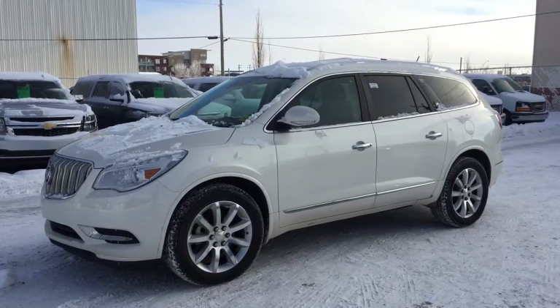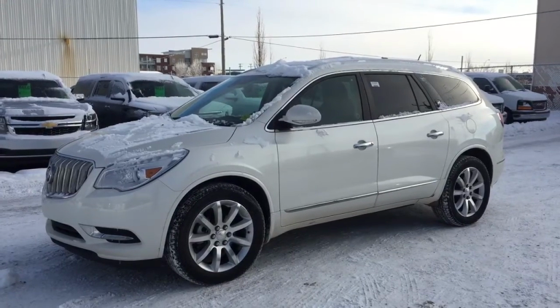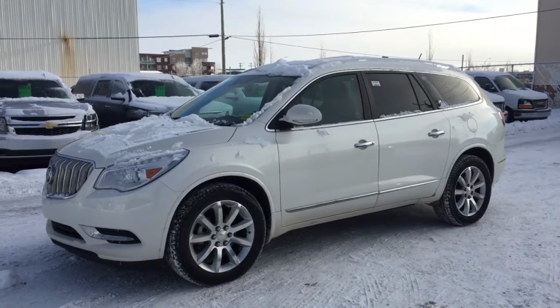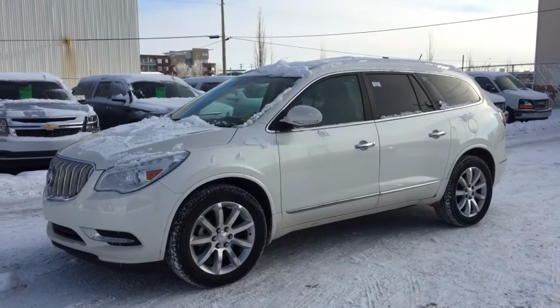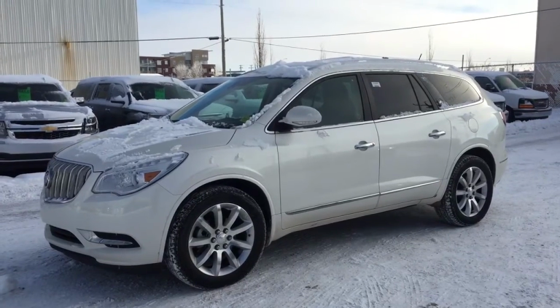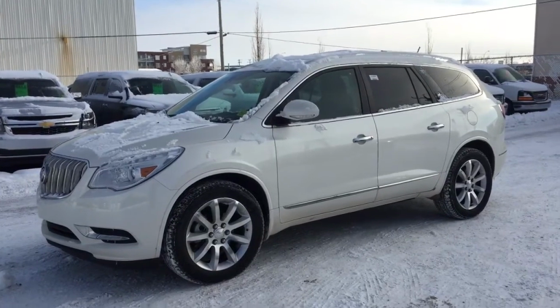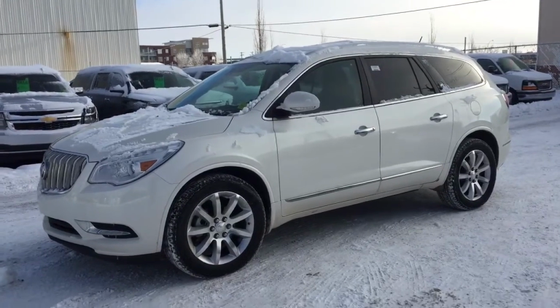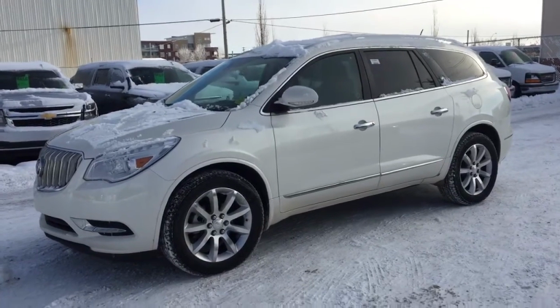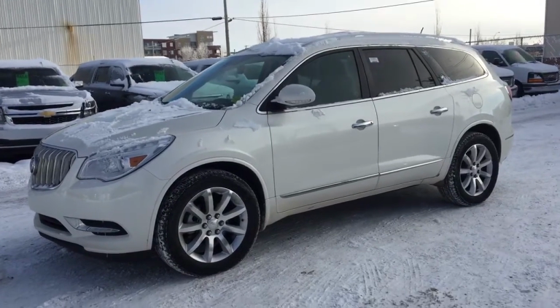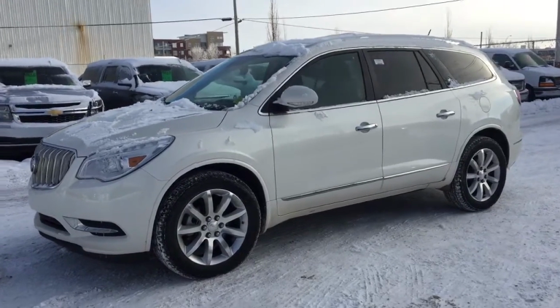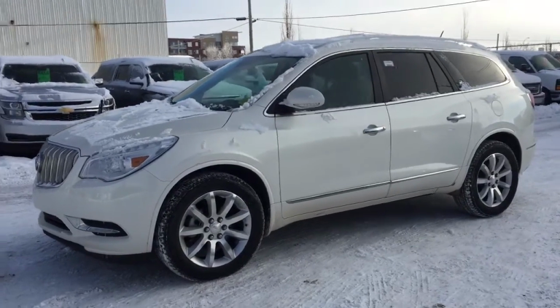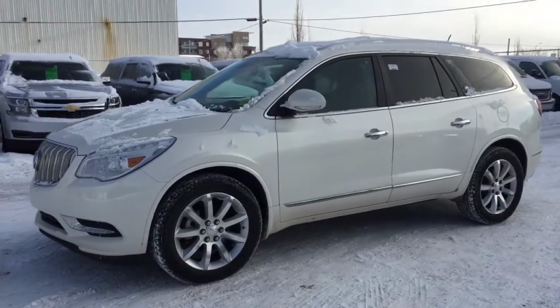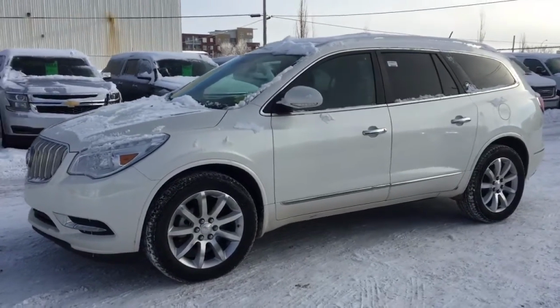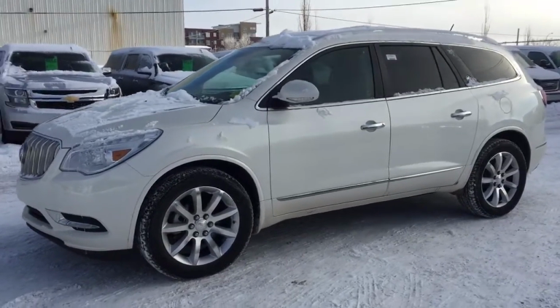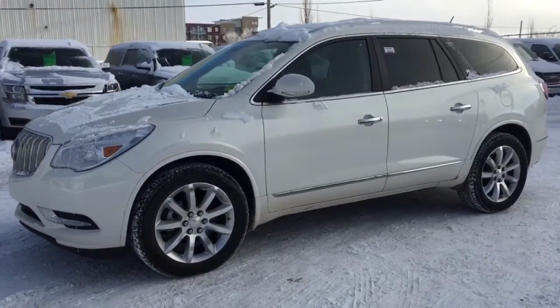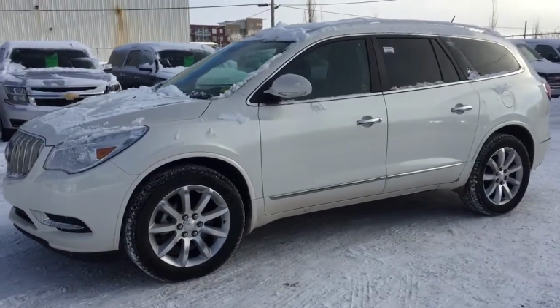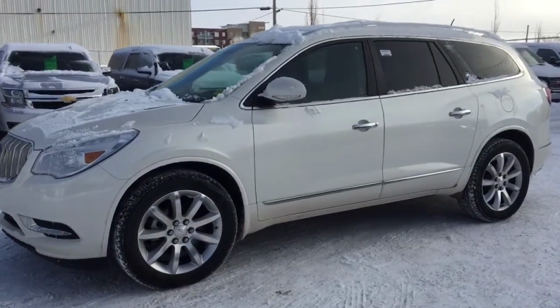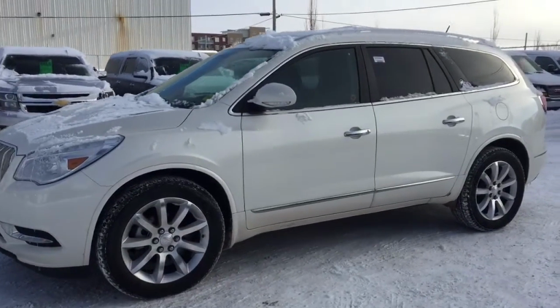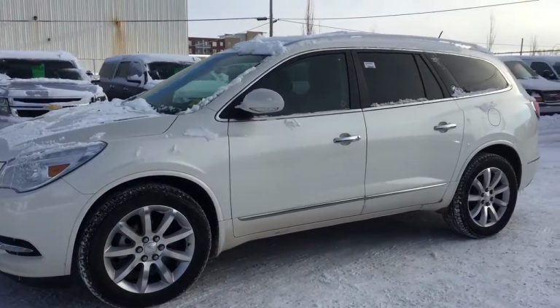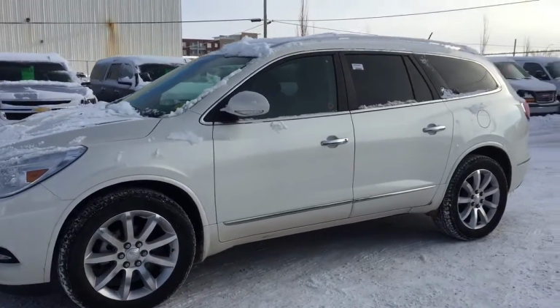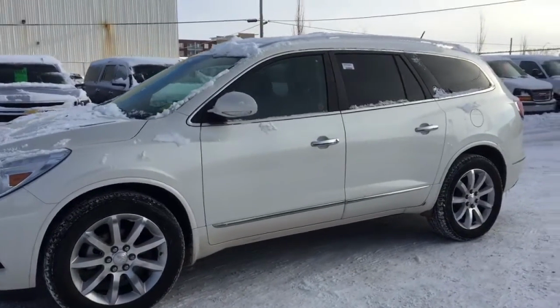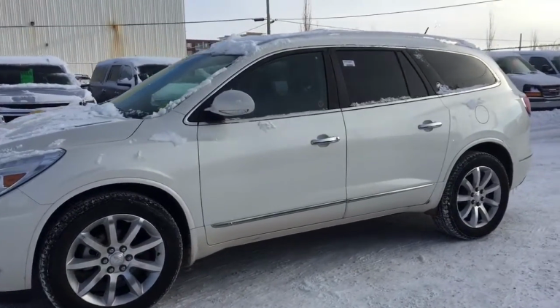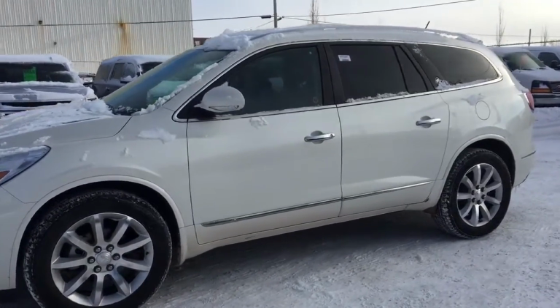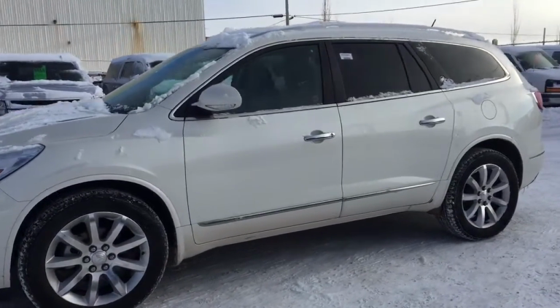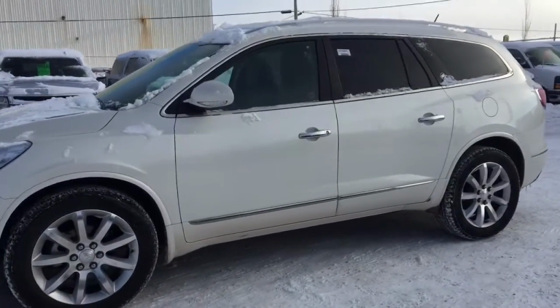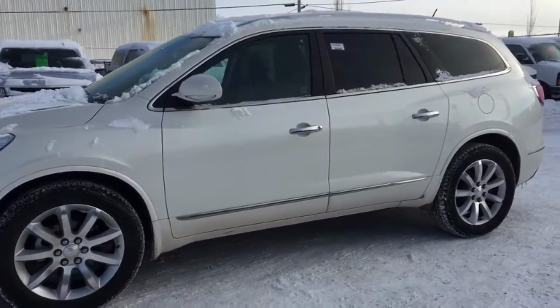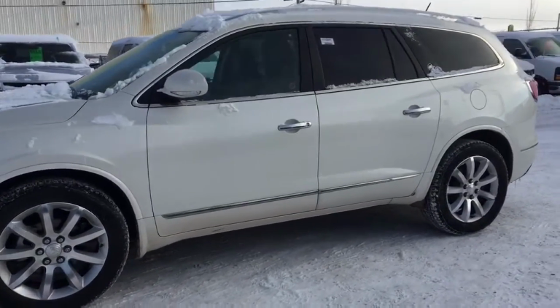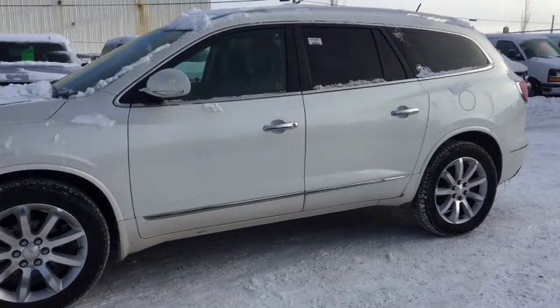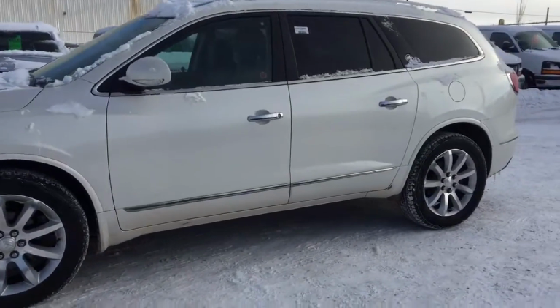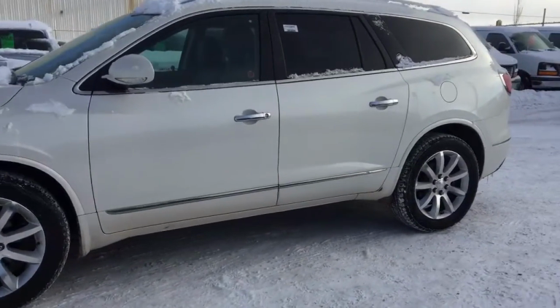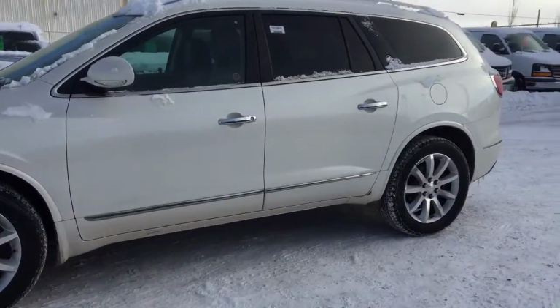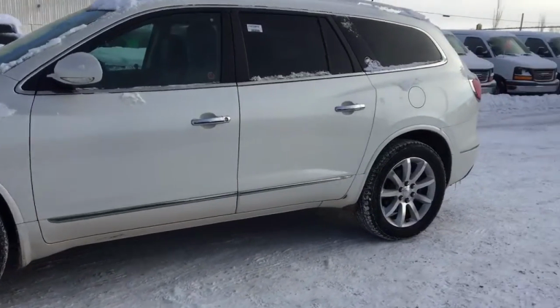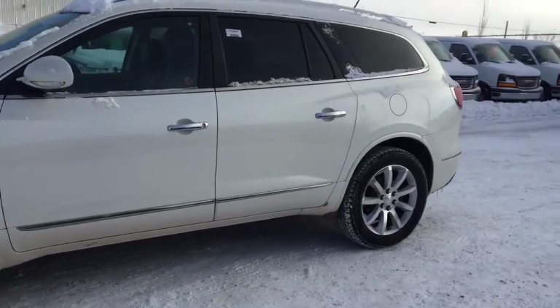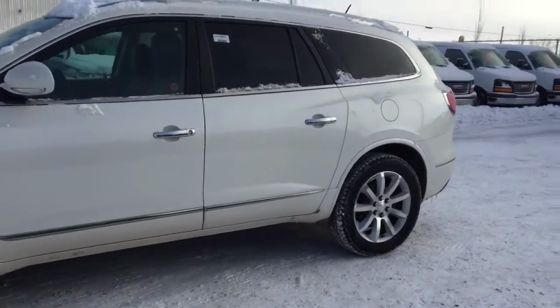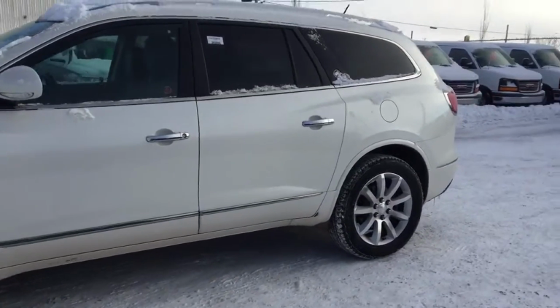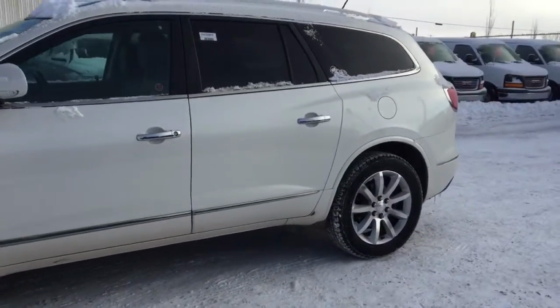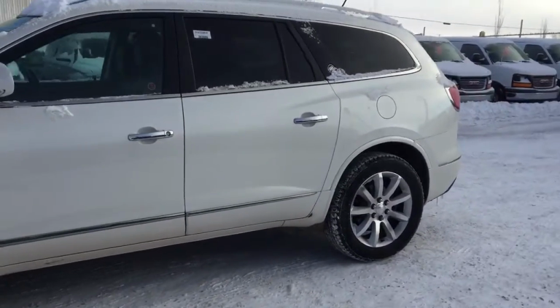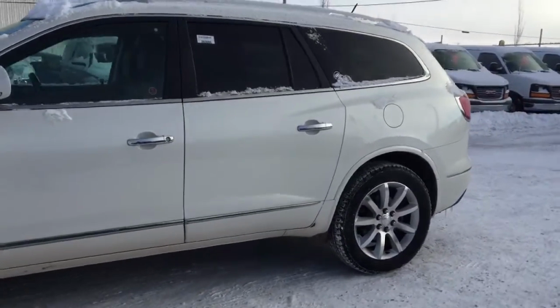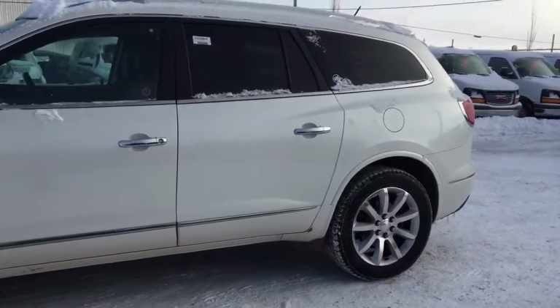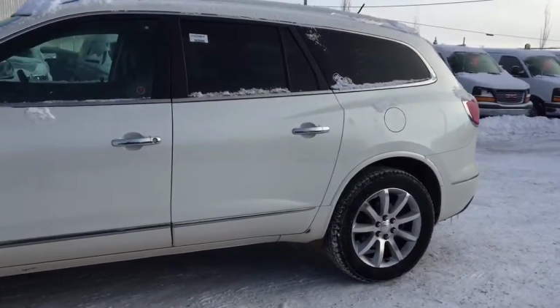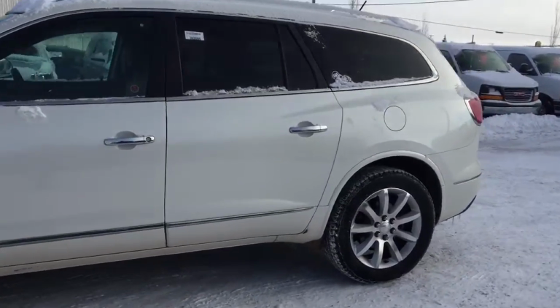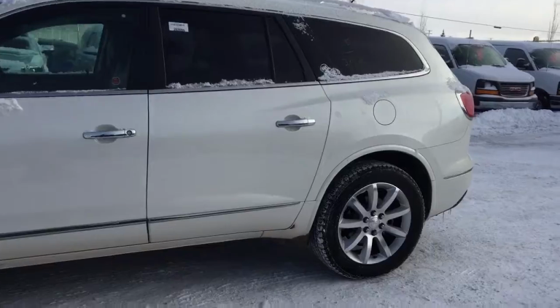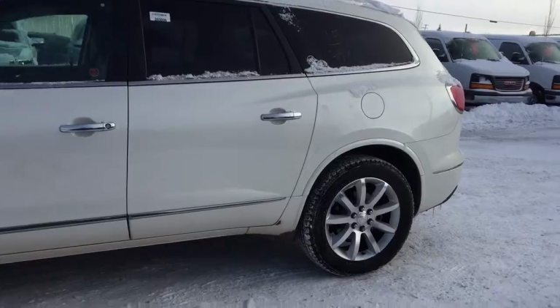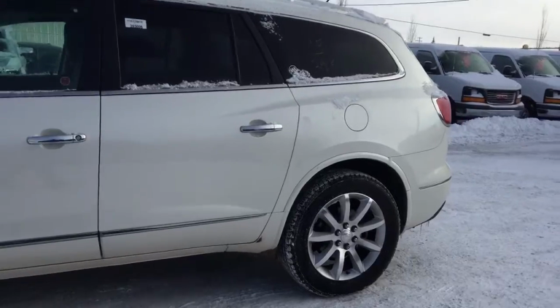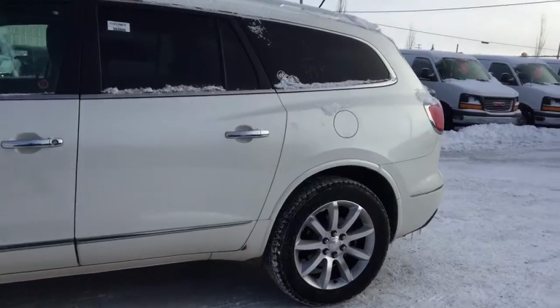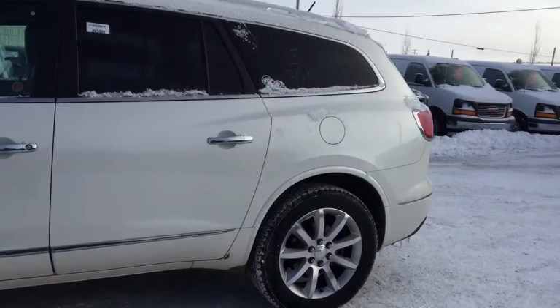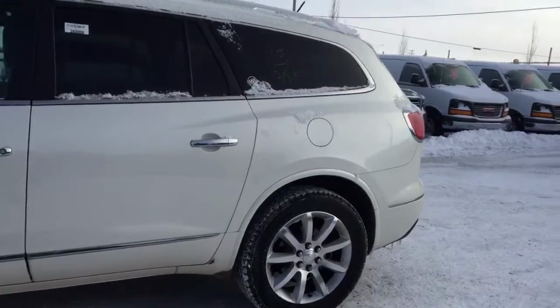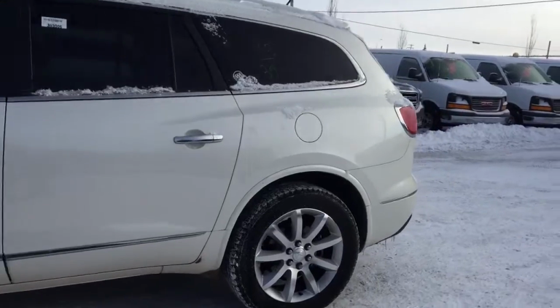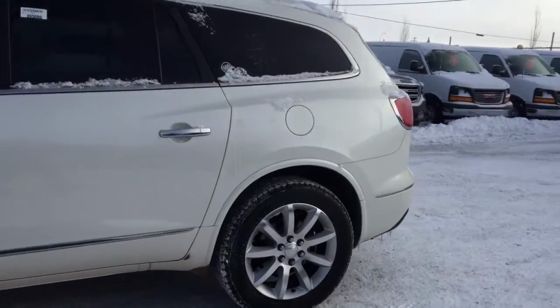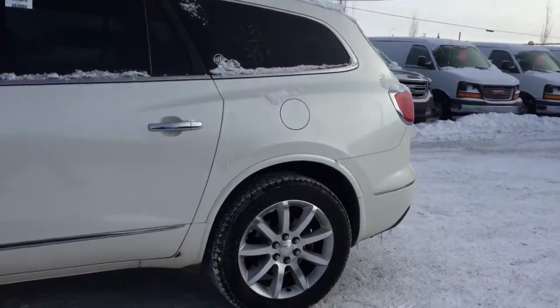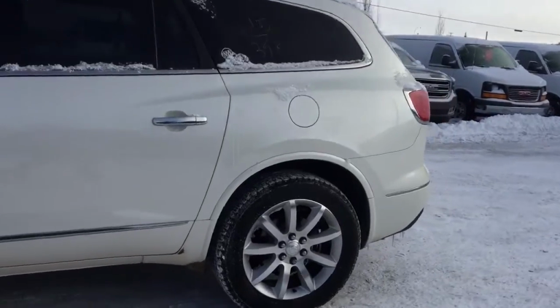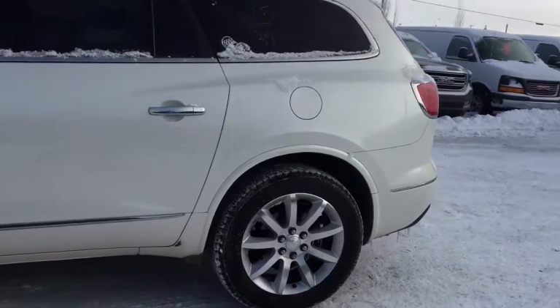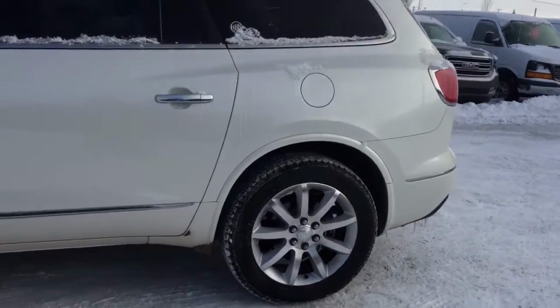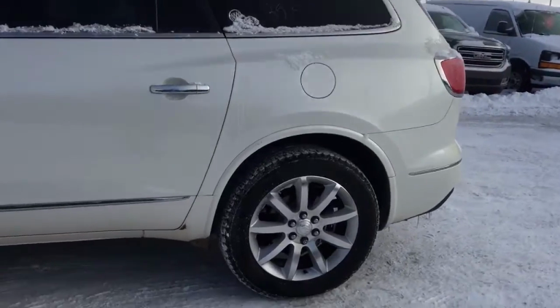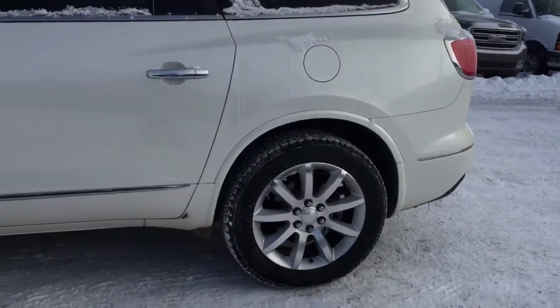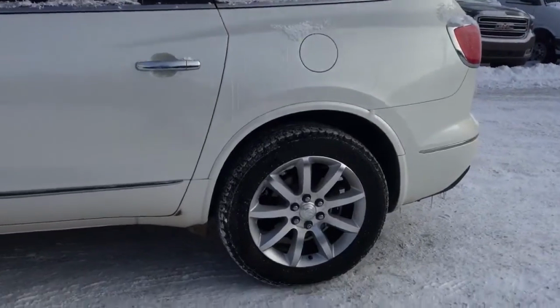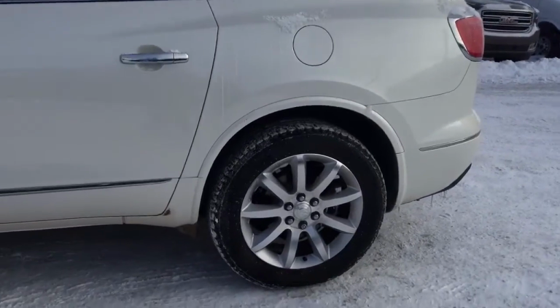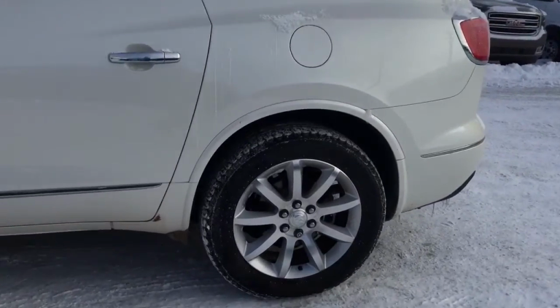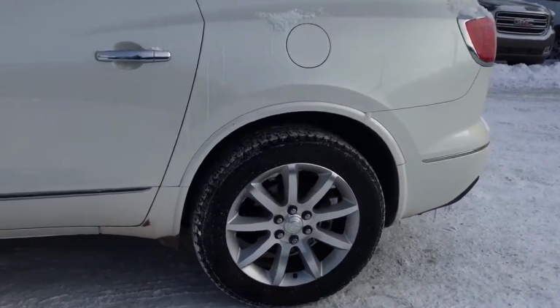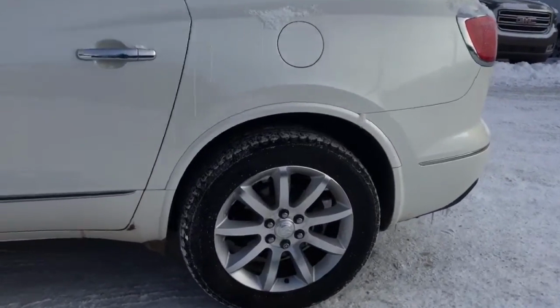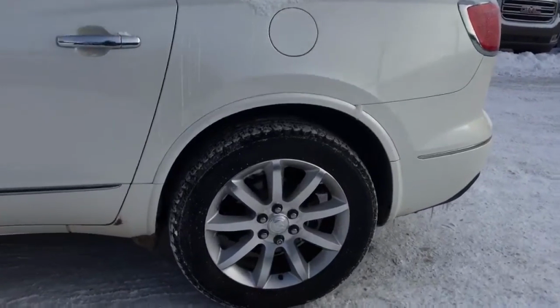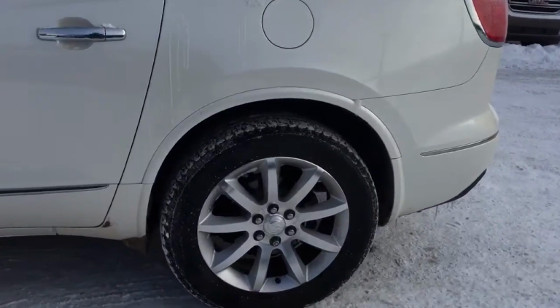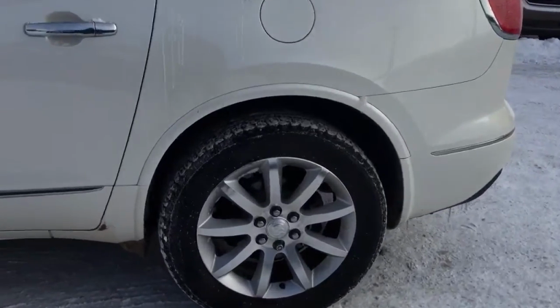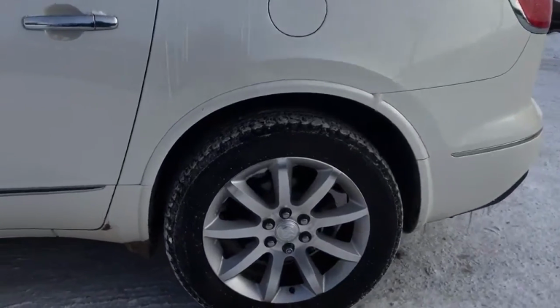Welcome to Davis Chevrolet. This is a pre-owned 2015 Buick Enclave in the color white.